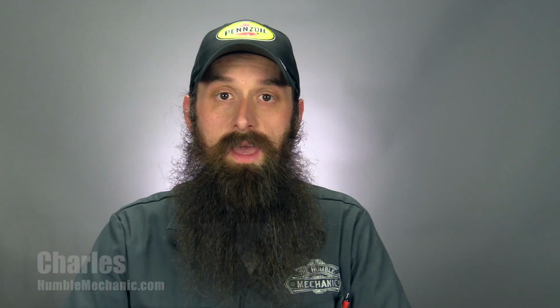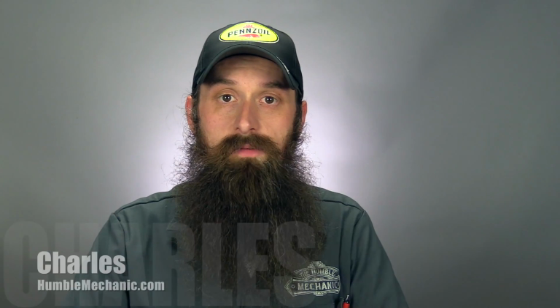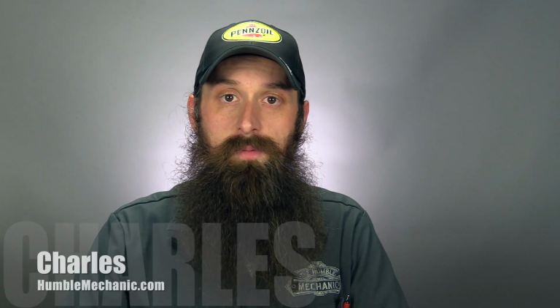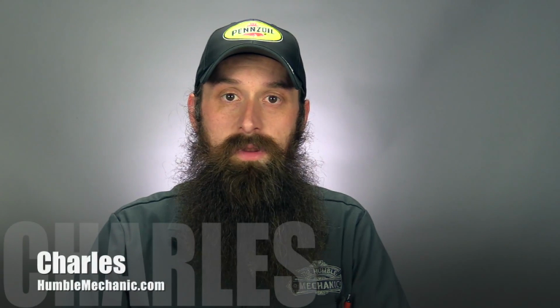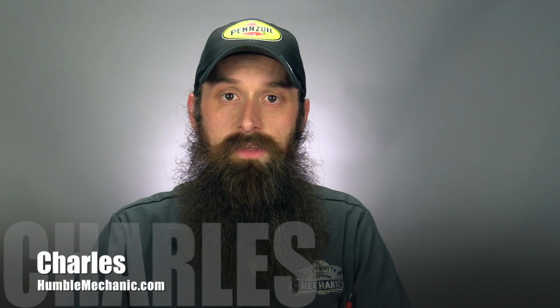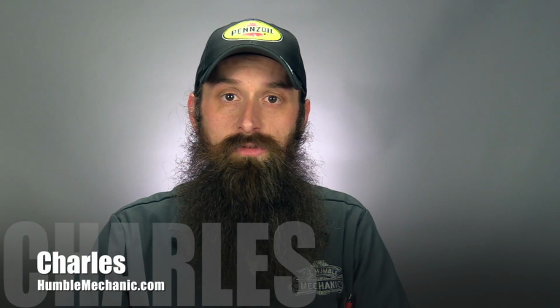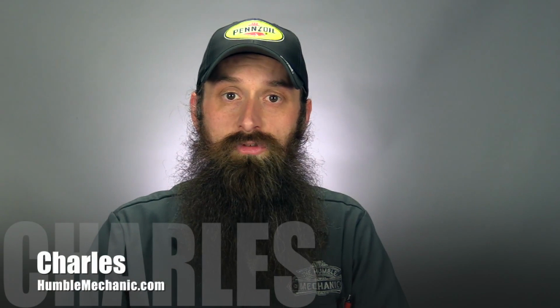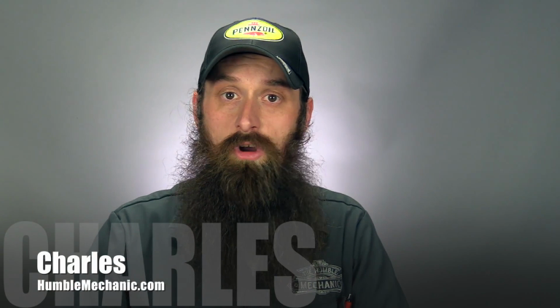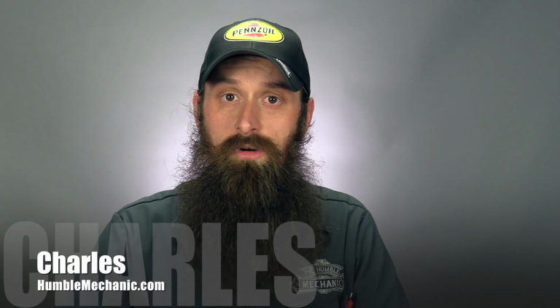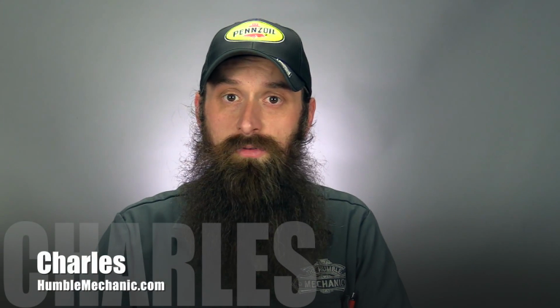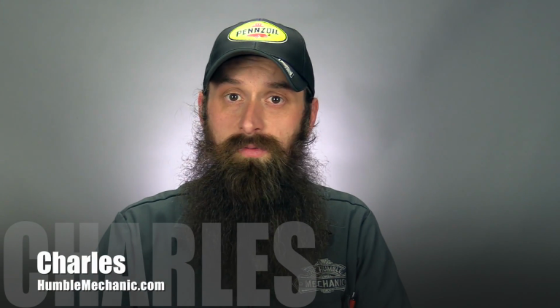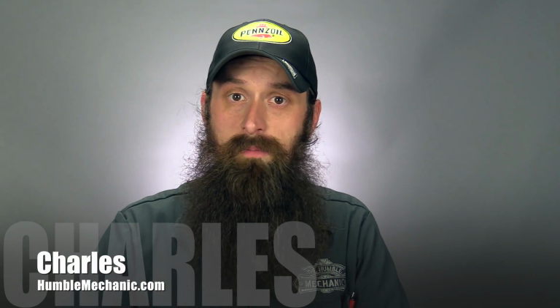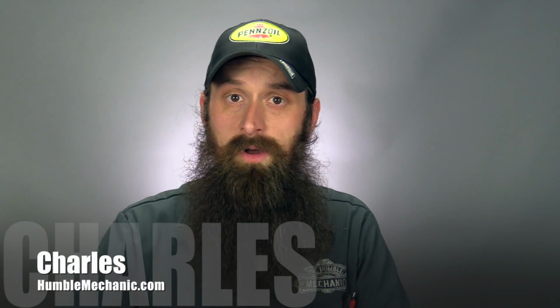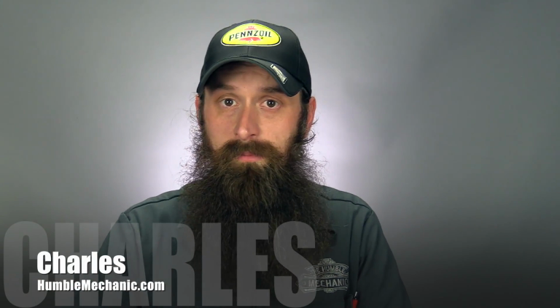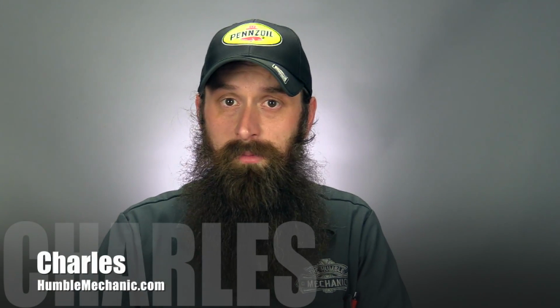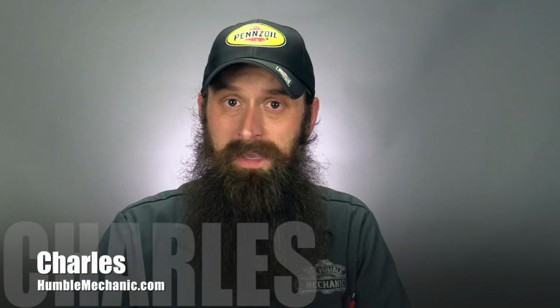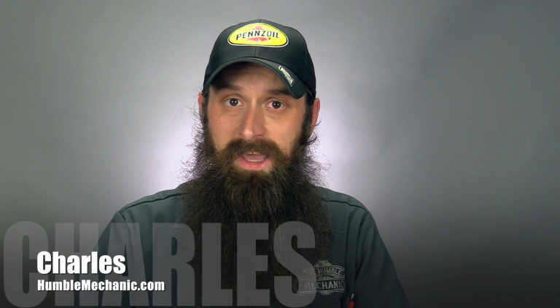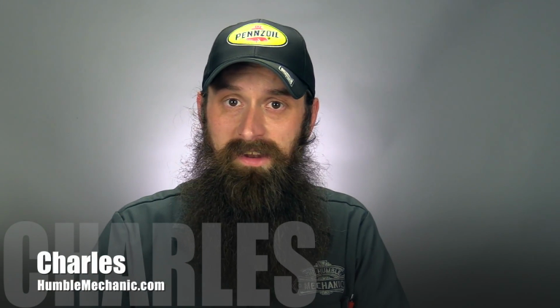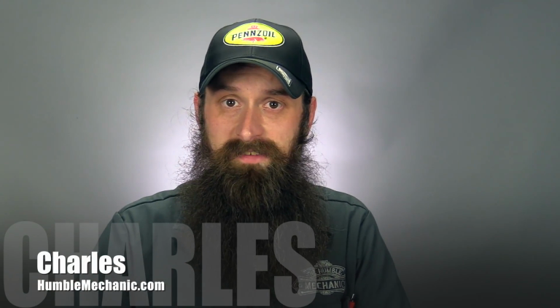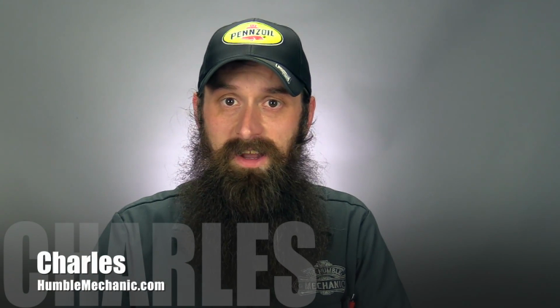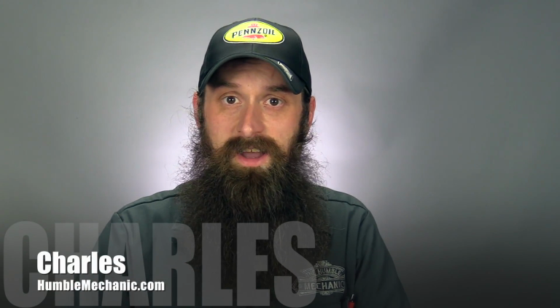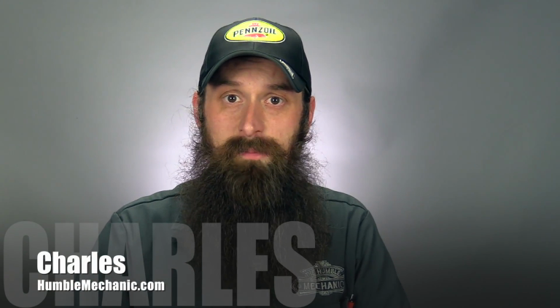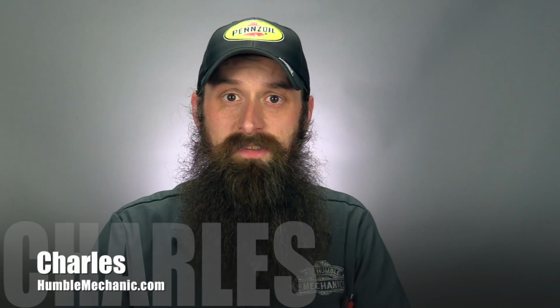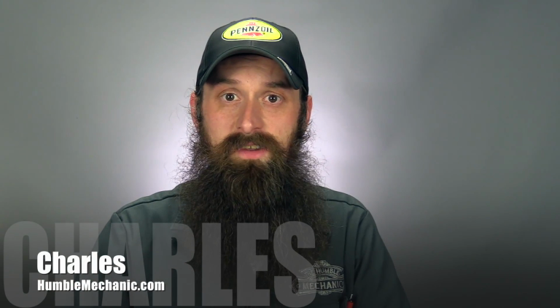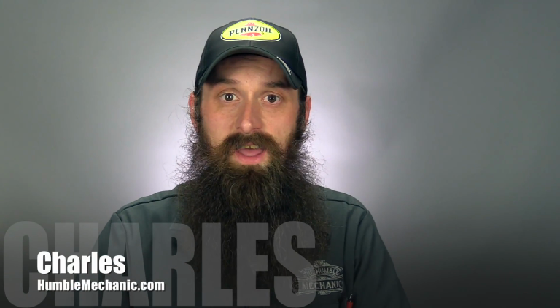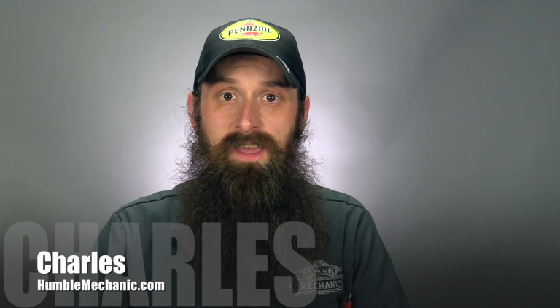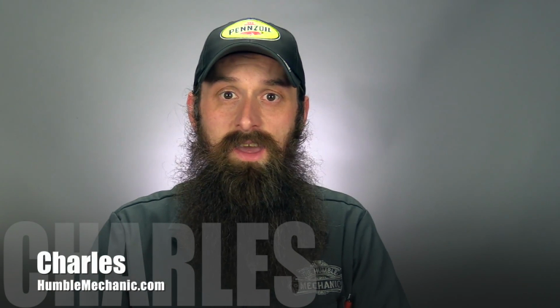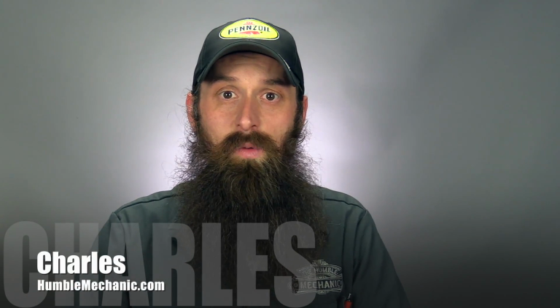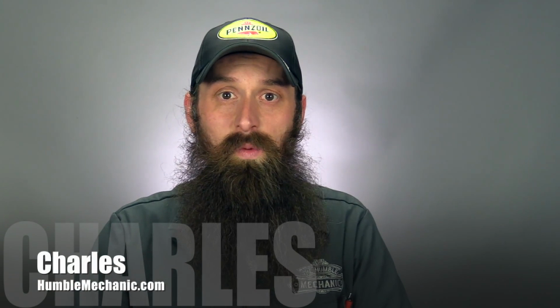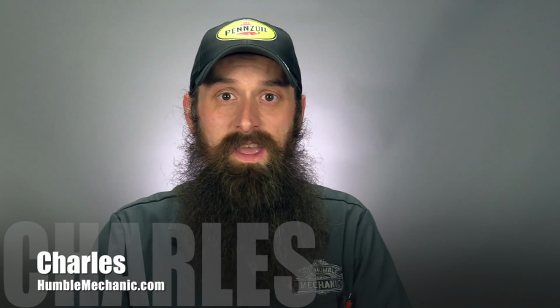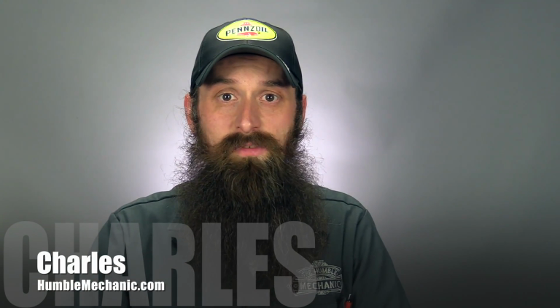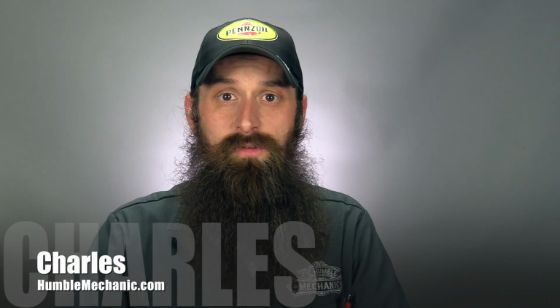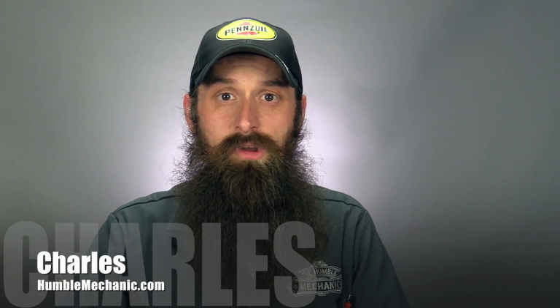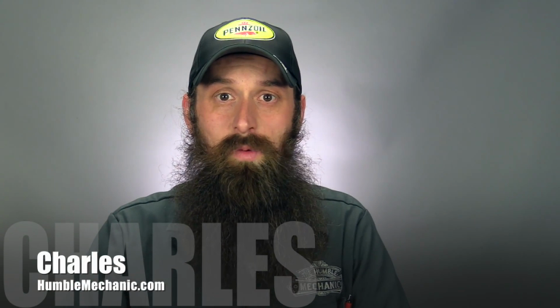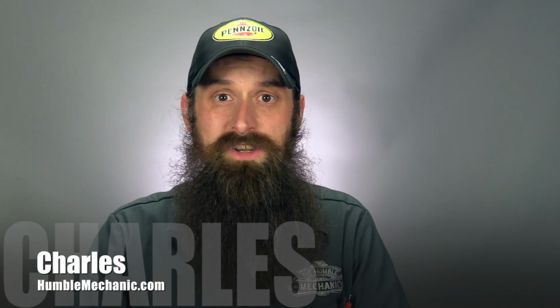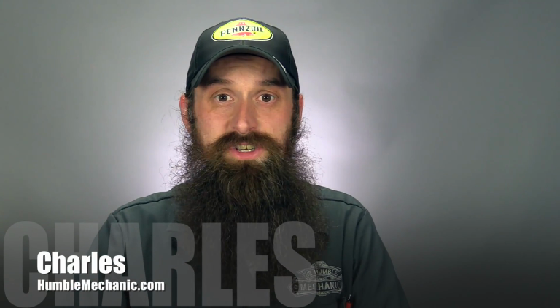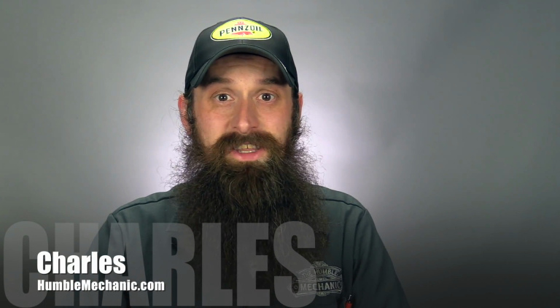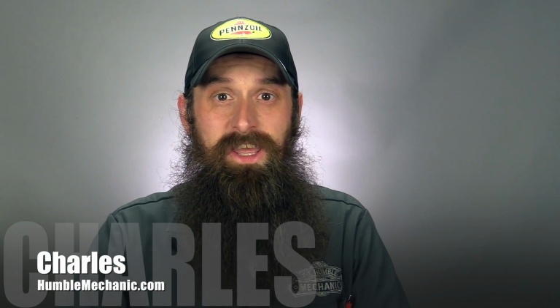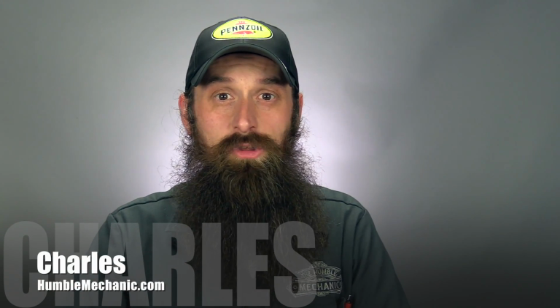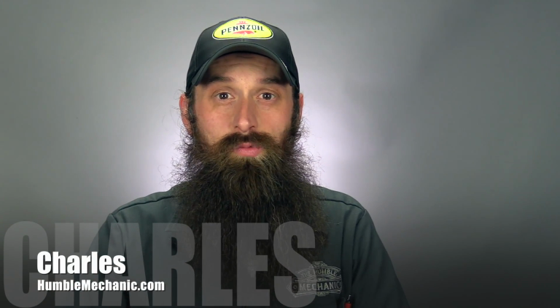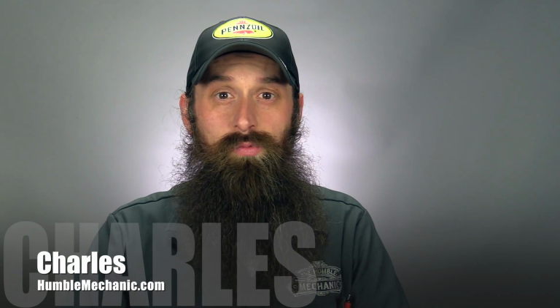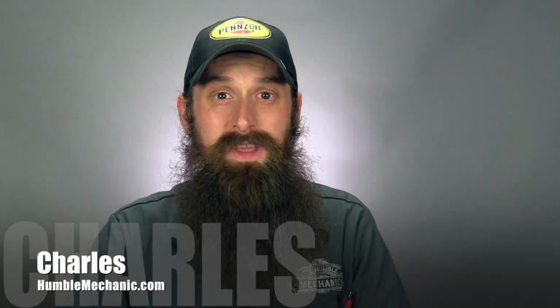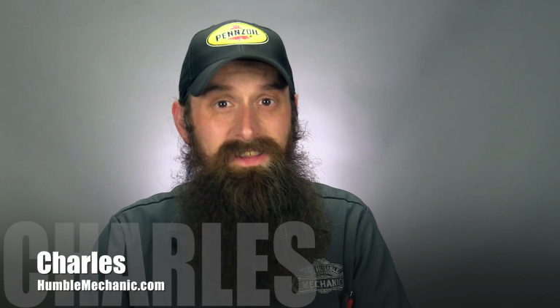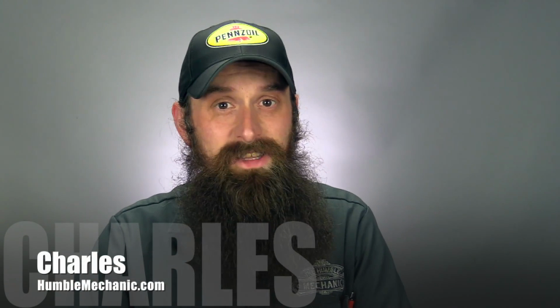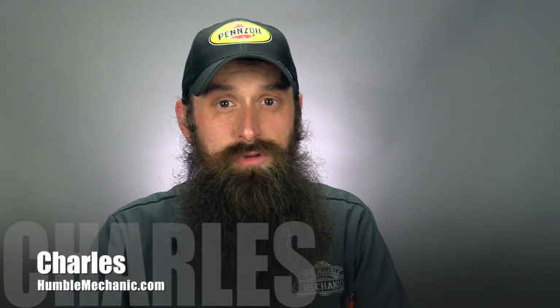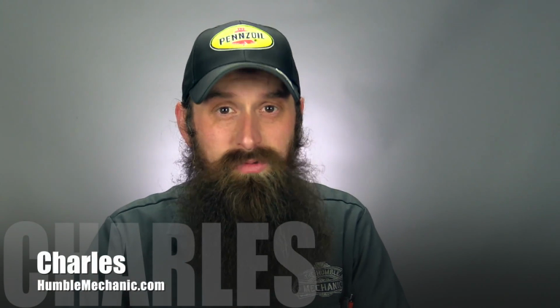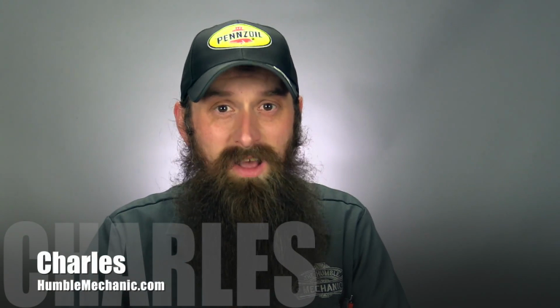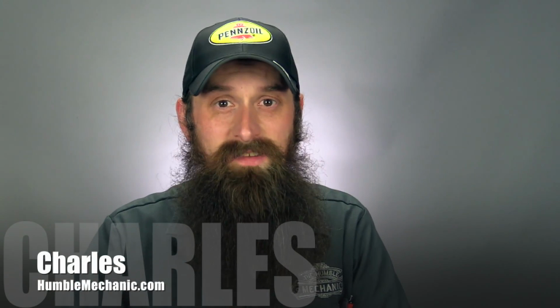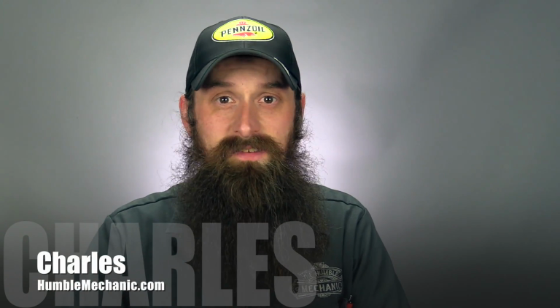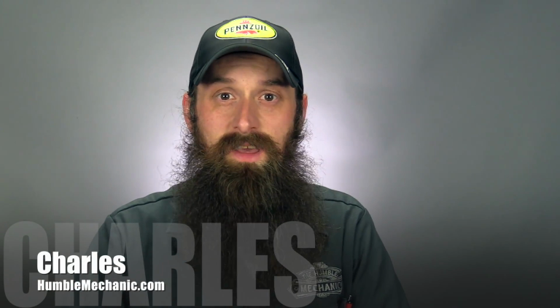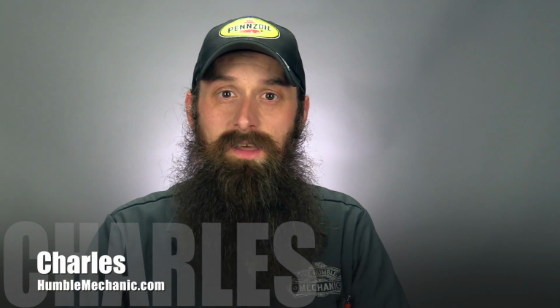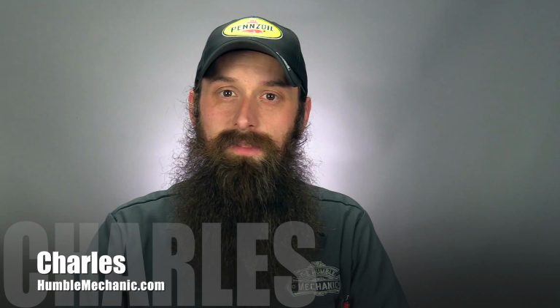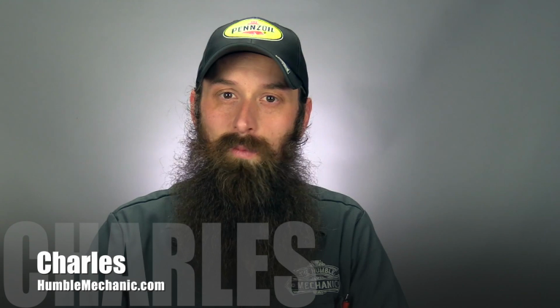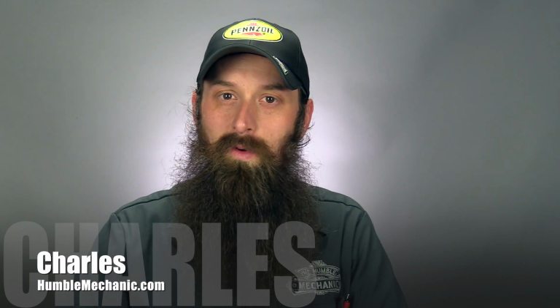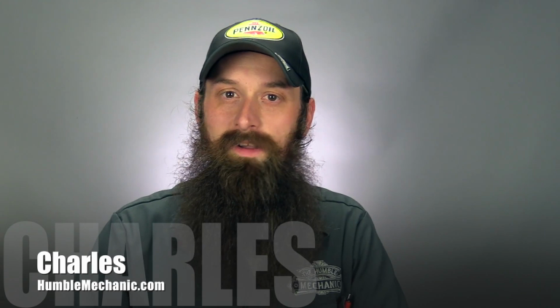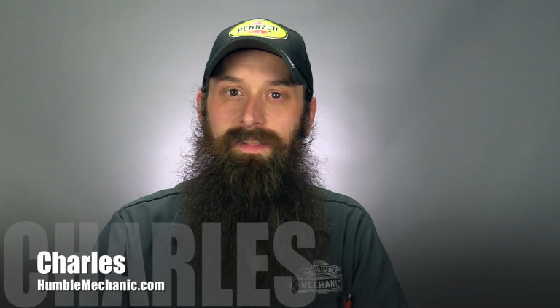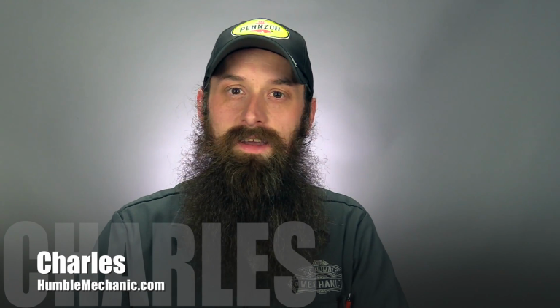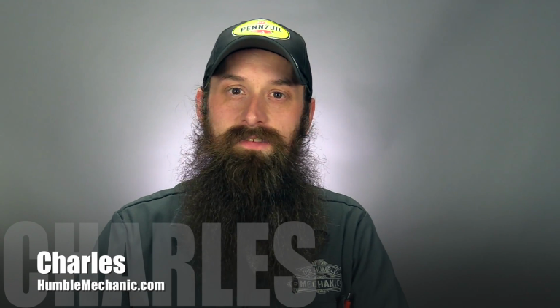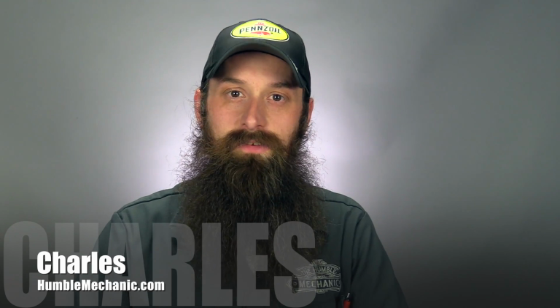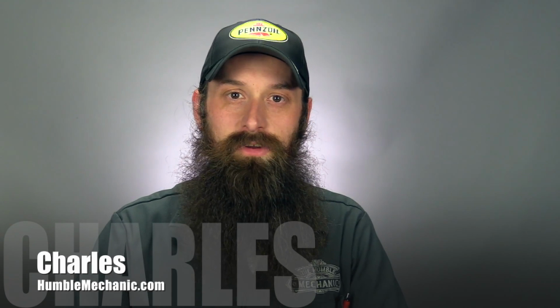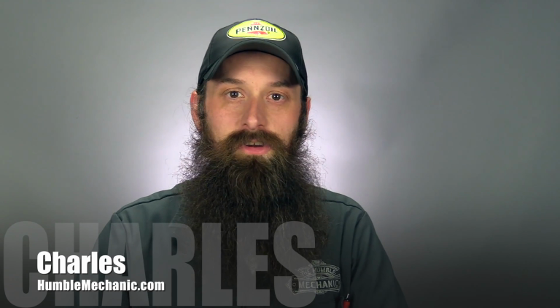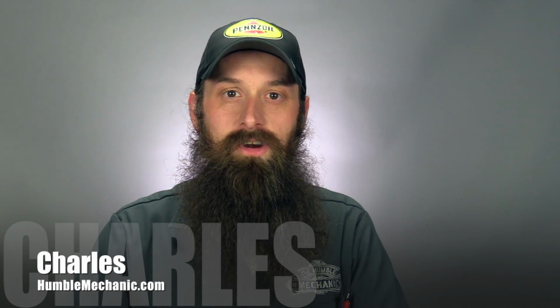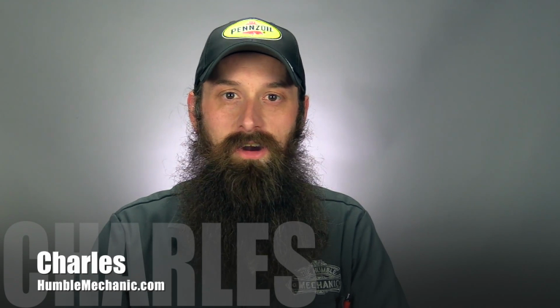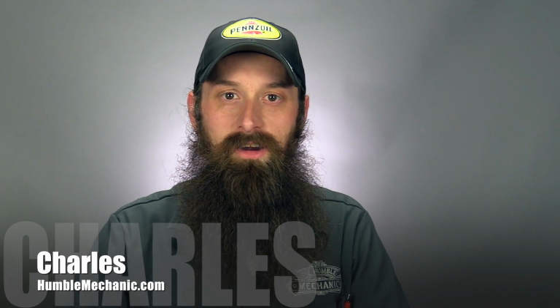Hey everybody, it's Charles from HumbleMechanic.com, and today we answer the question: can you really trust the warning lights in your car?